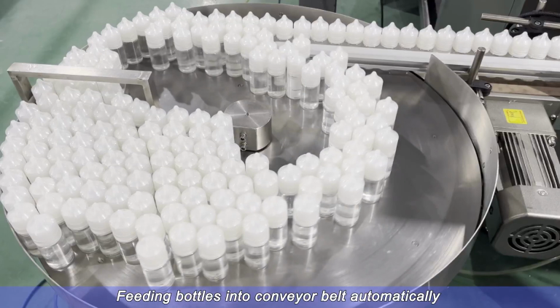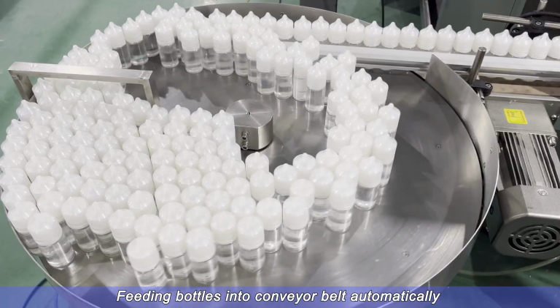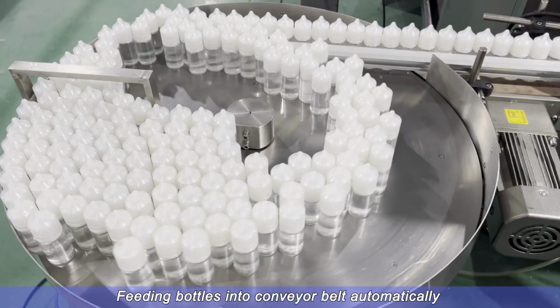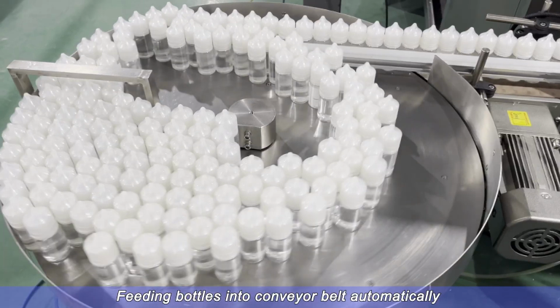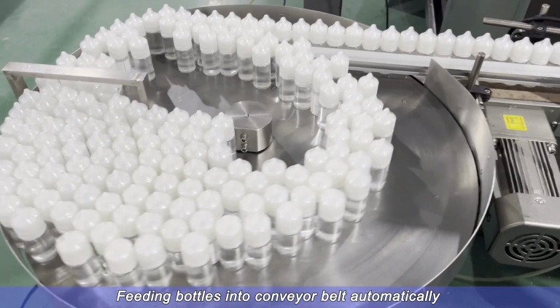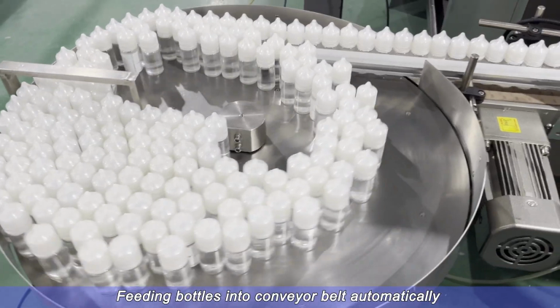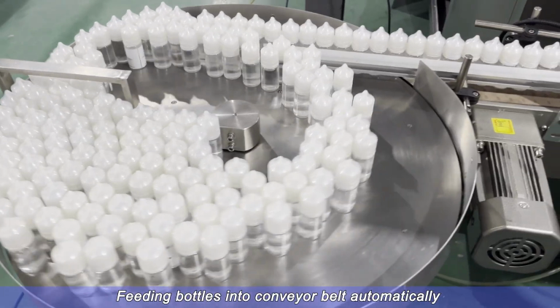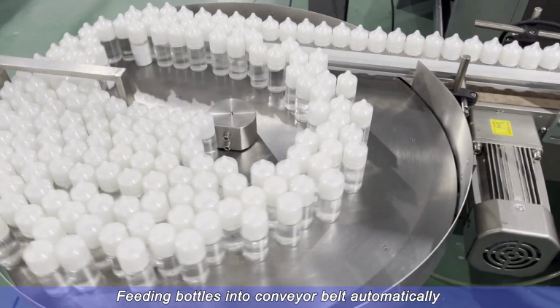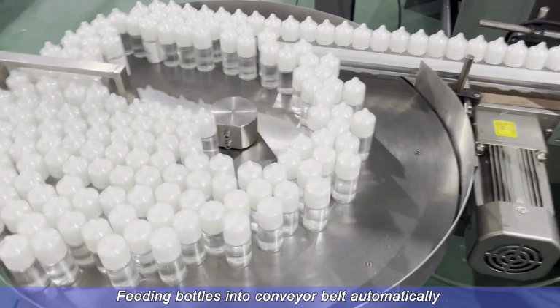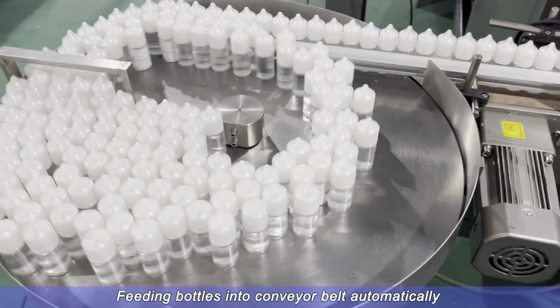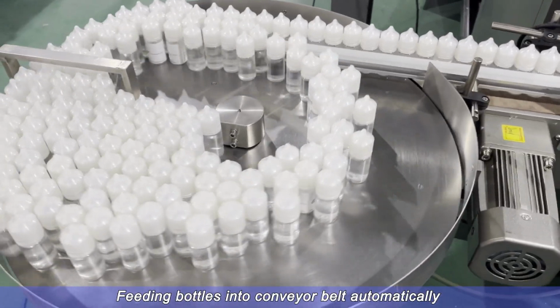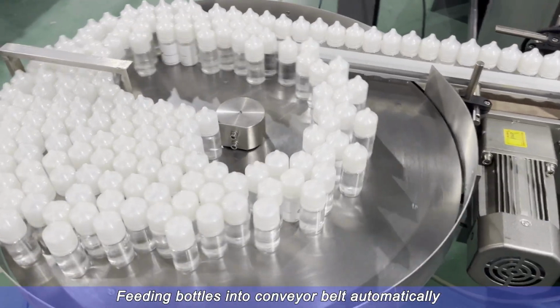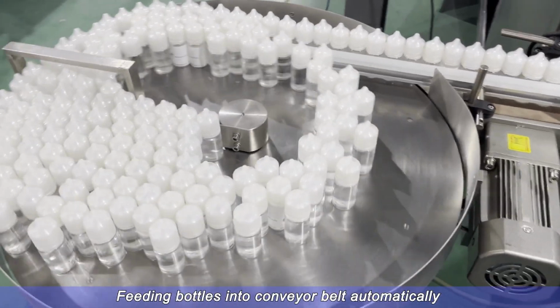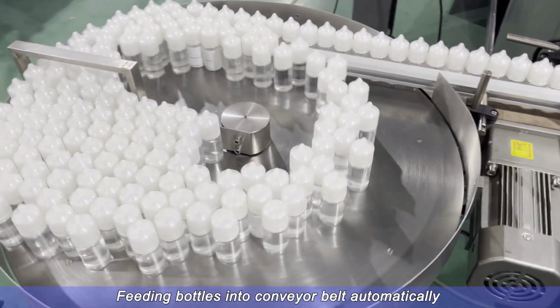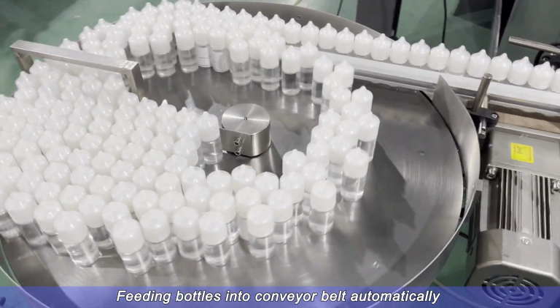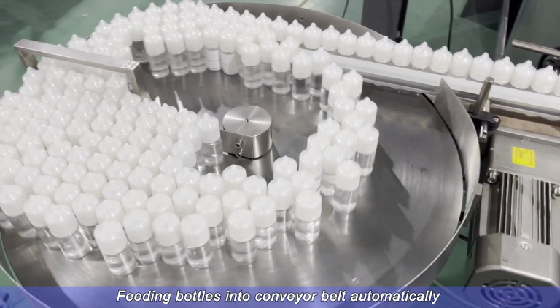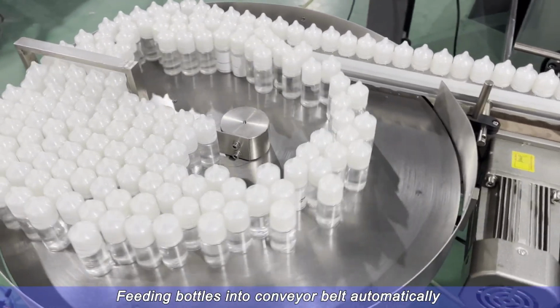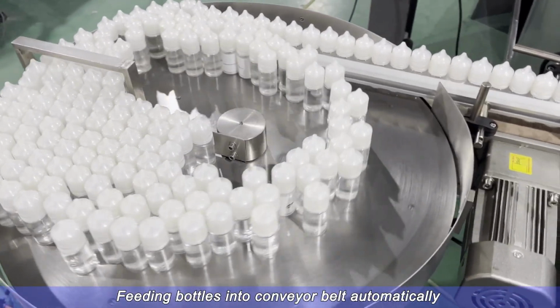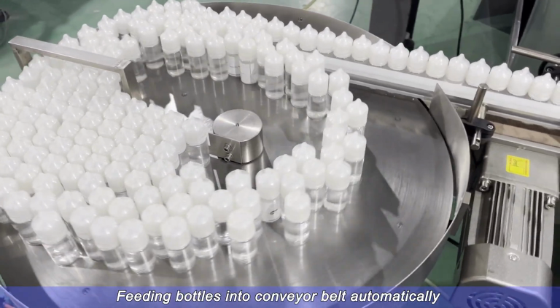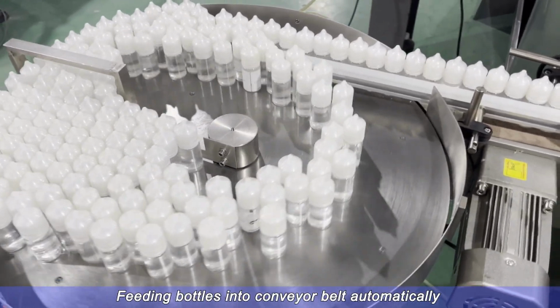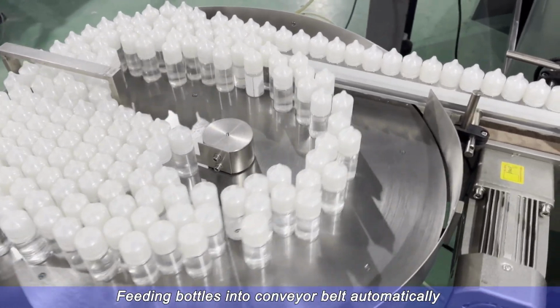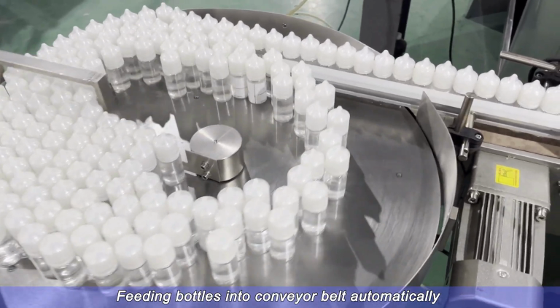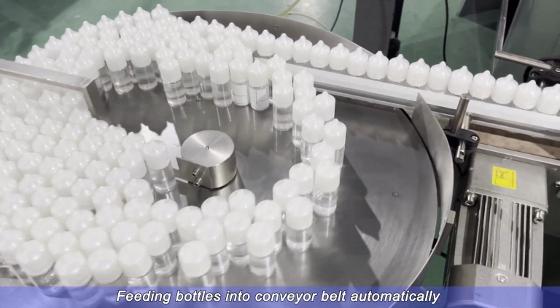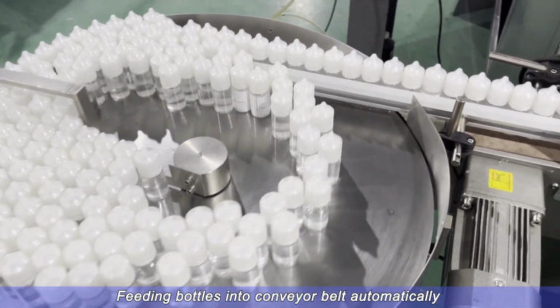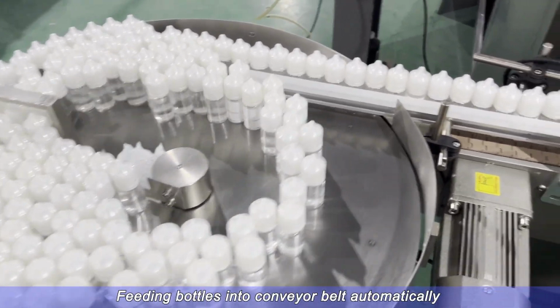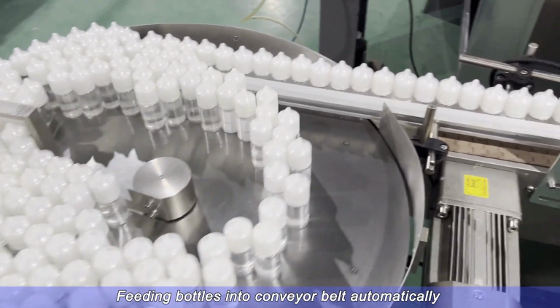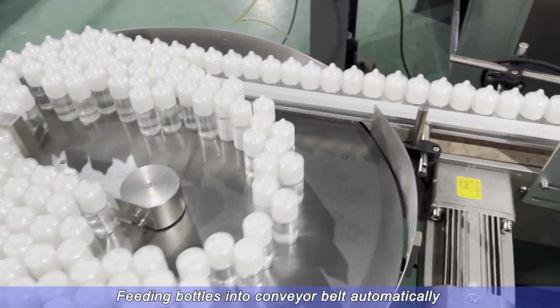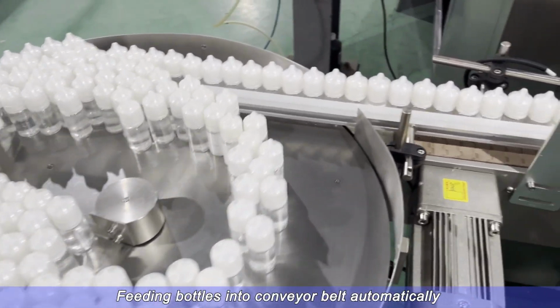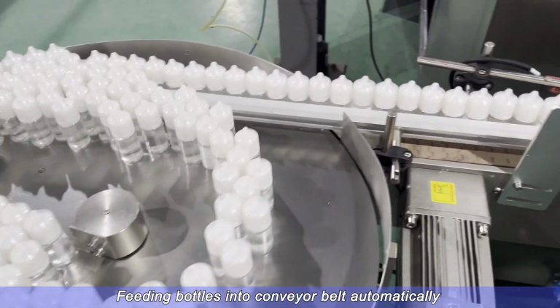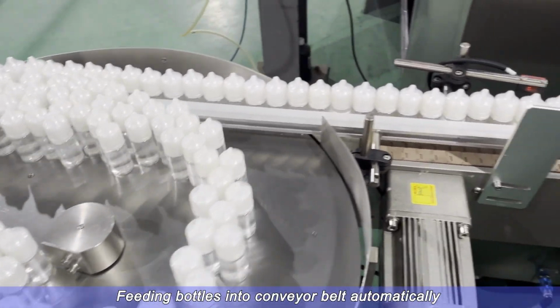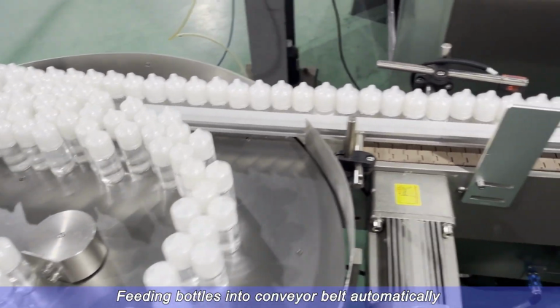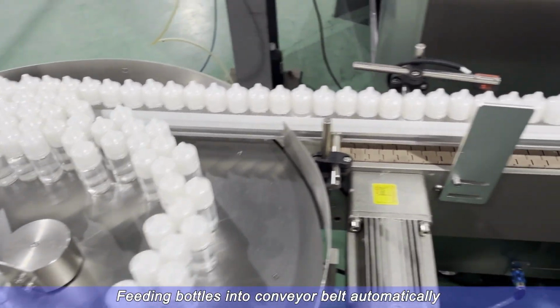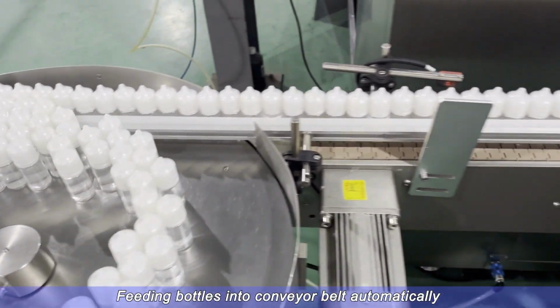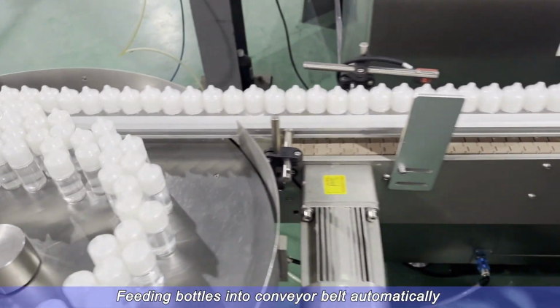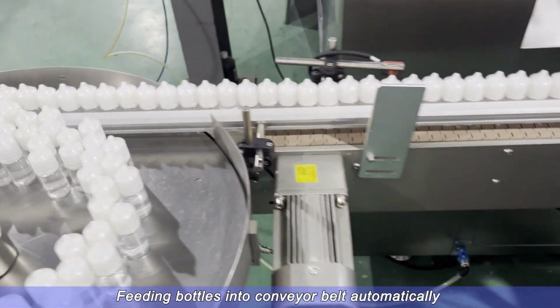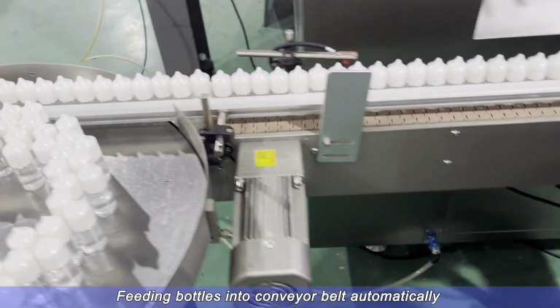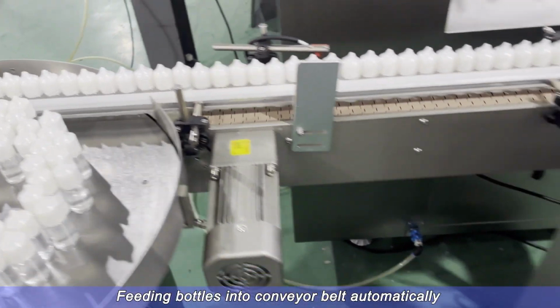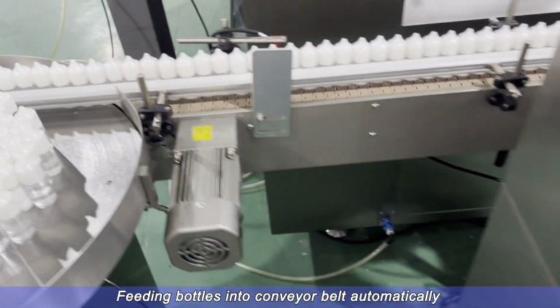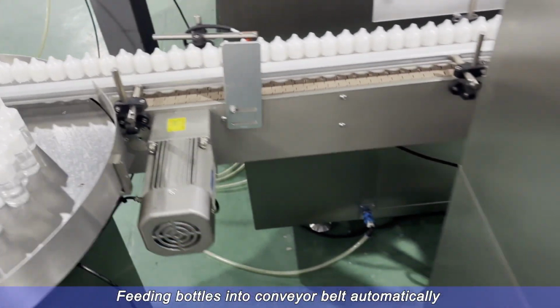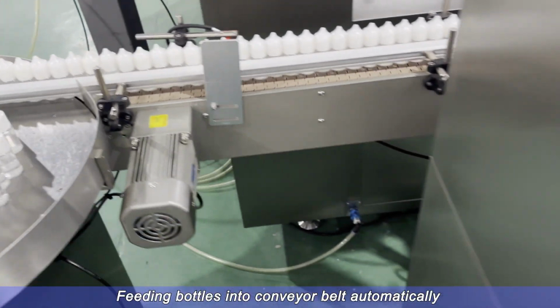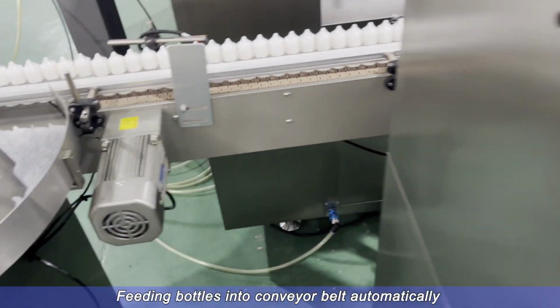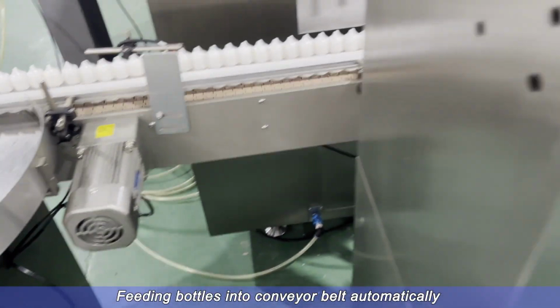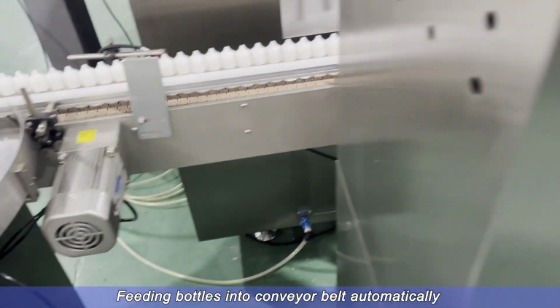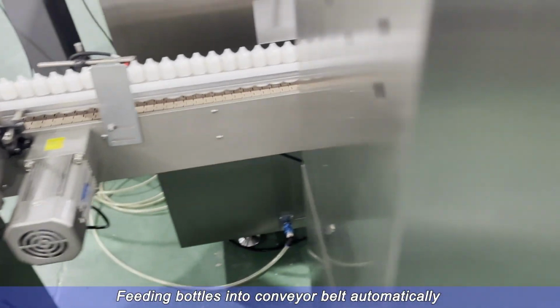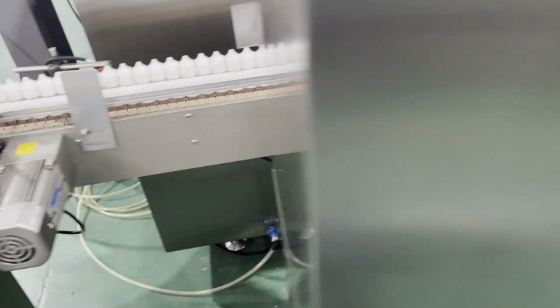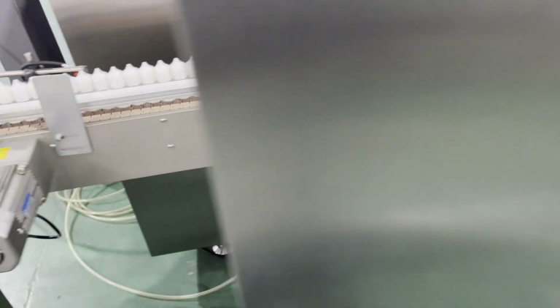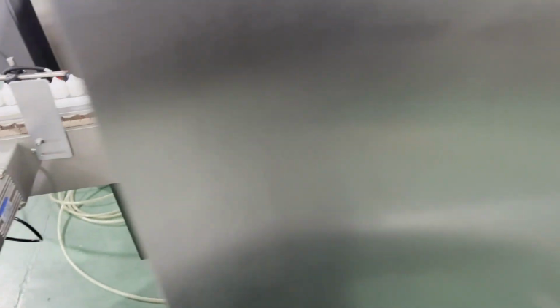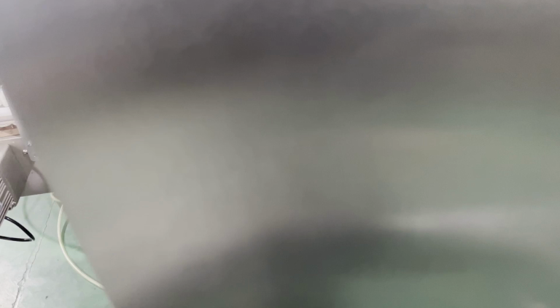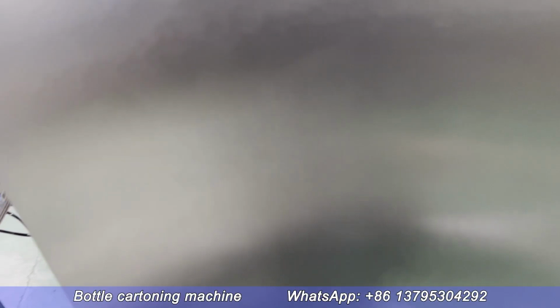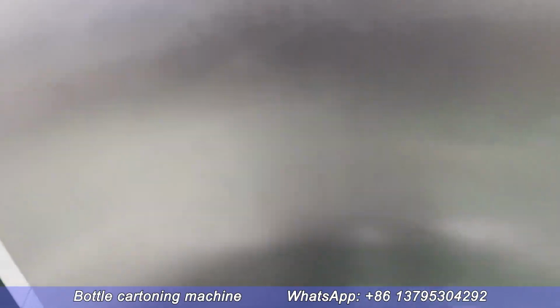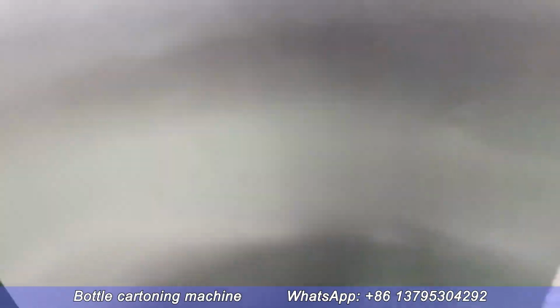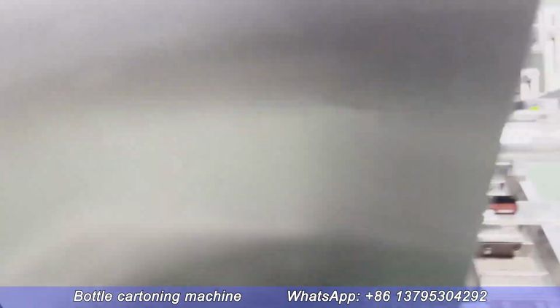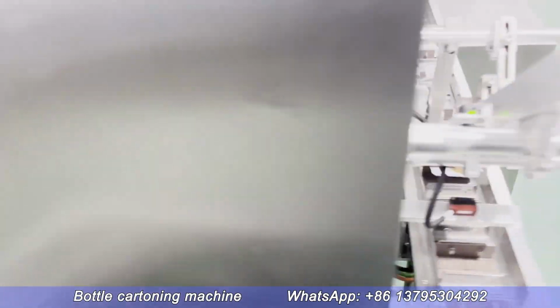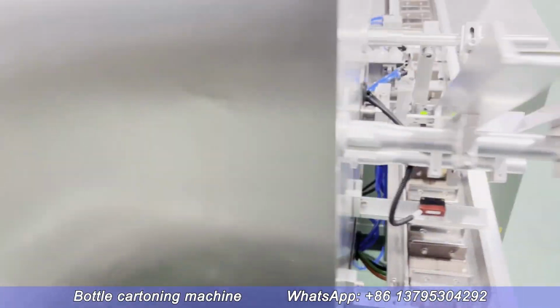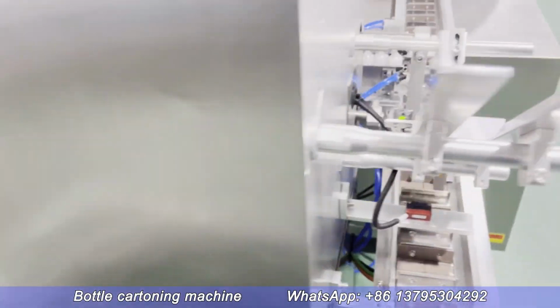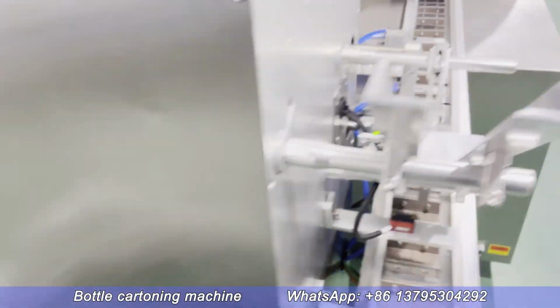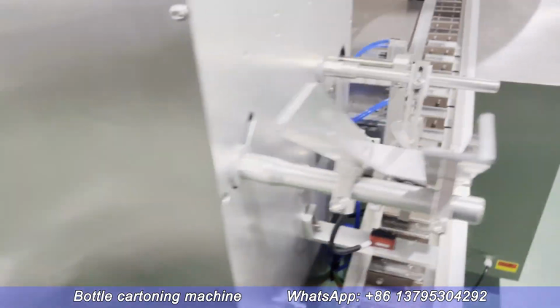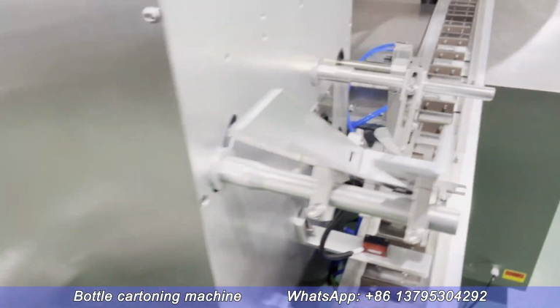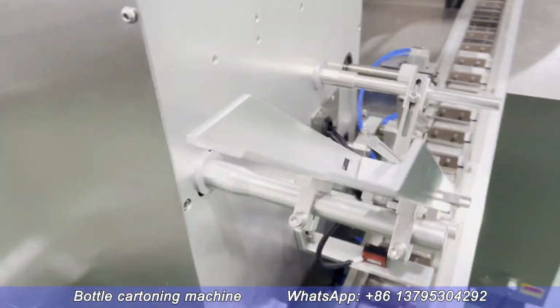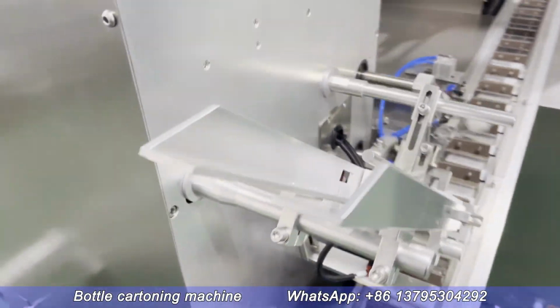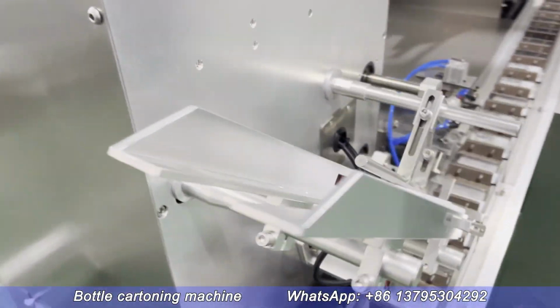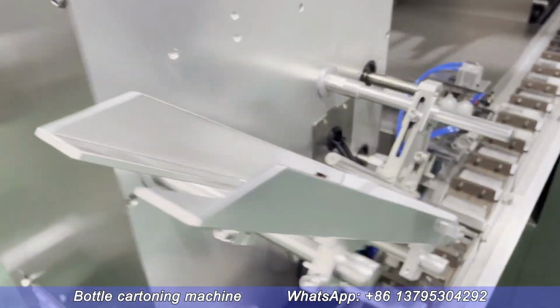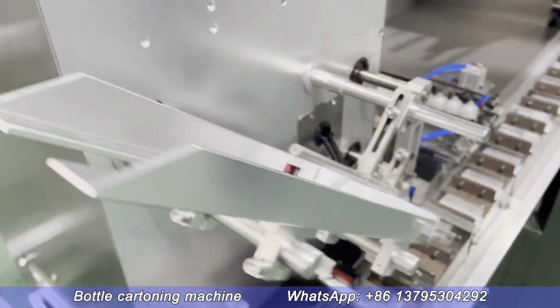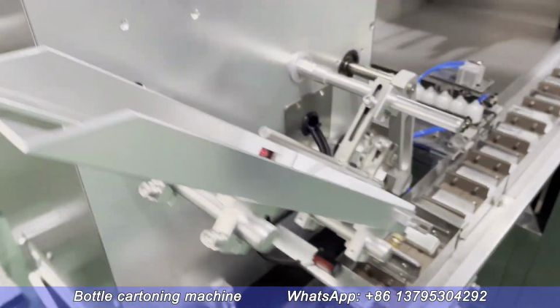Feeding bottles into the conveyor belt automatically. Bottle cart running the machine.